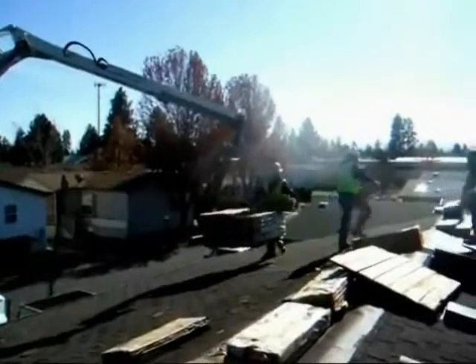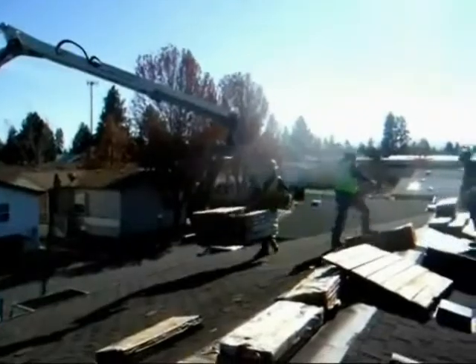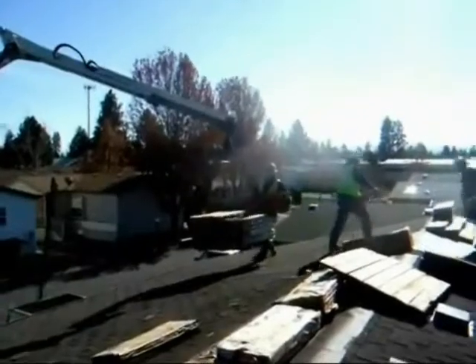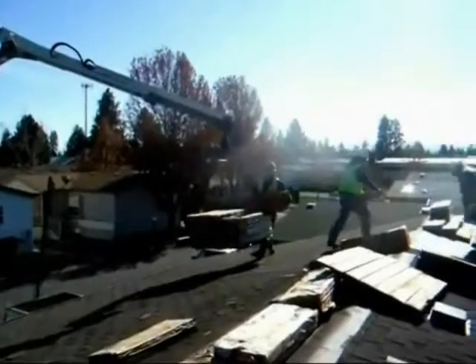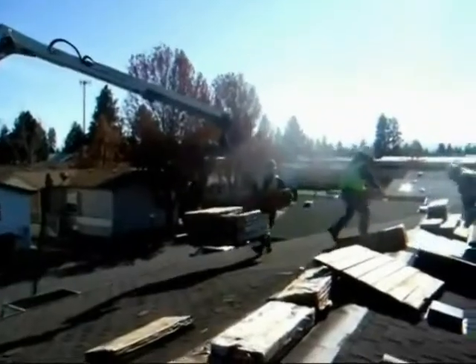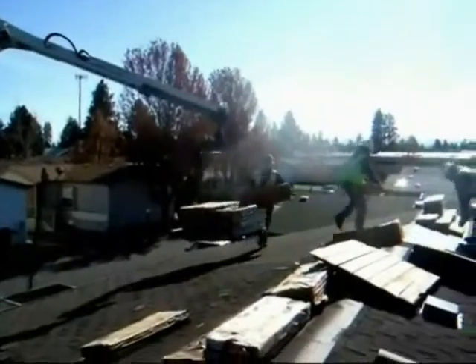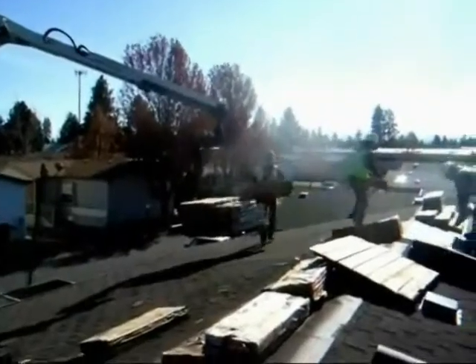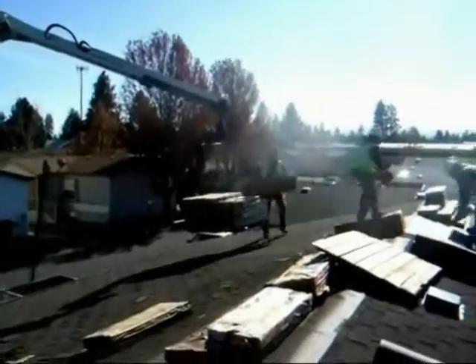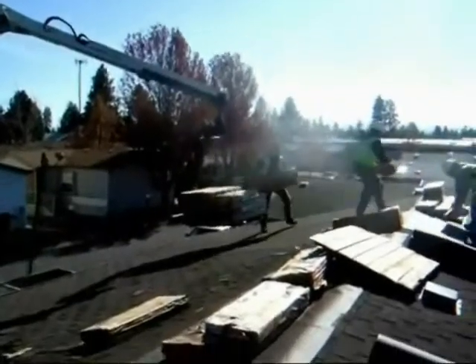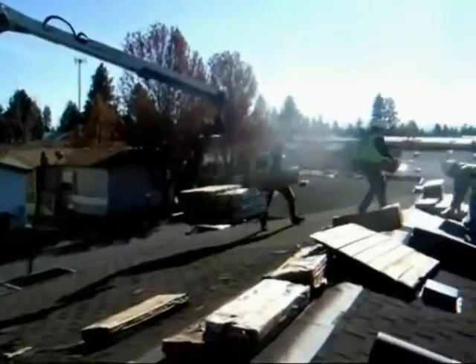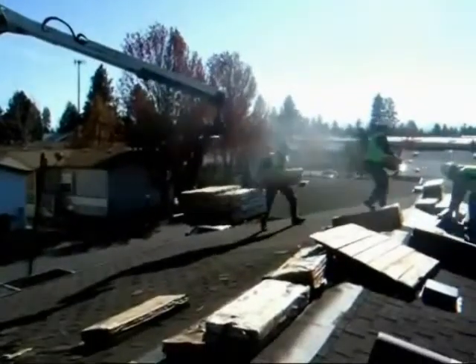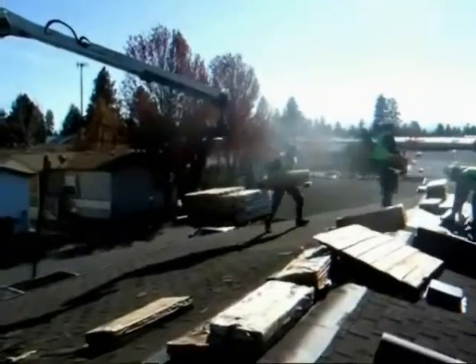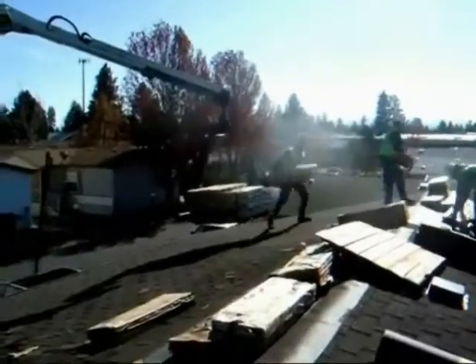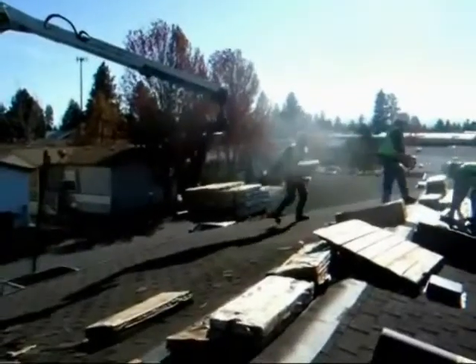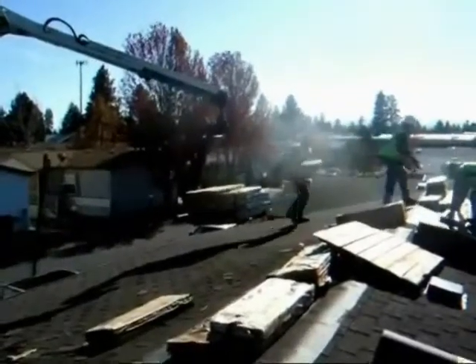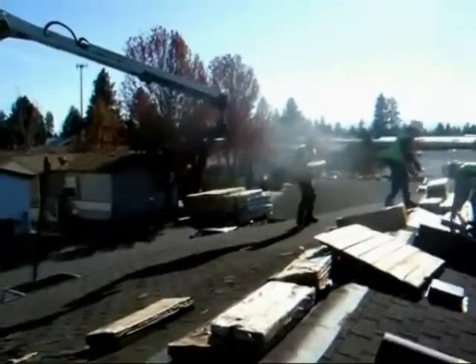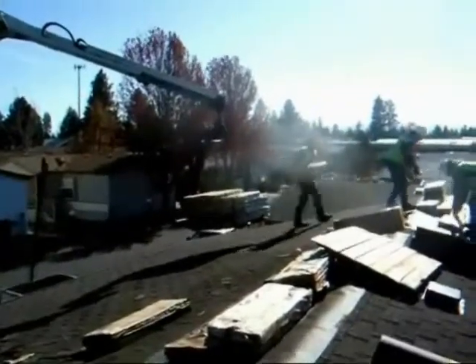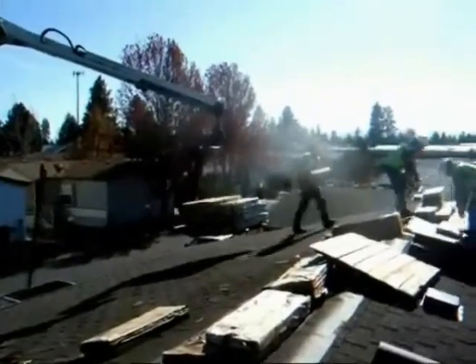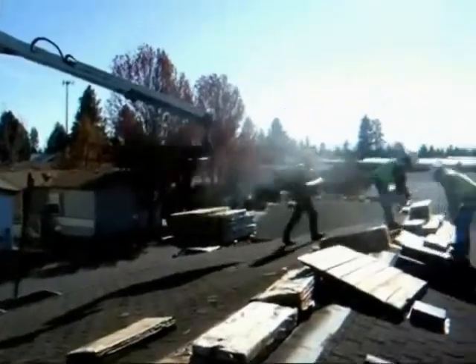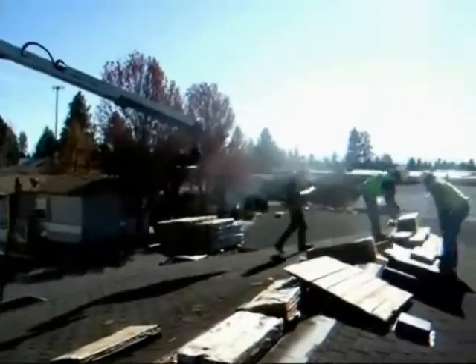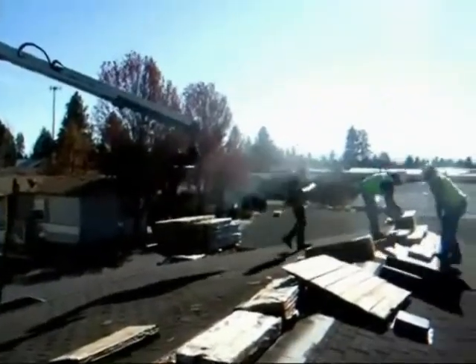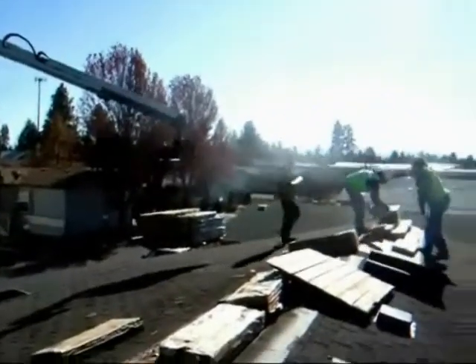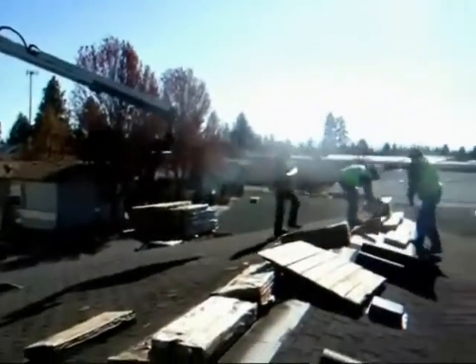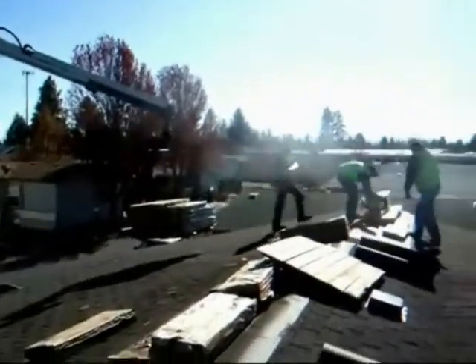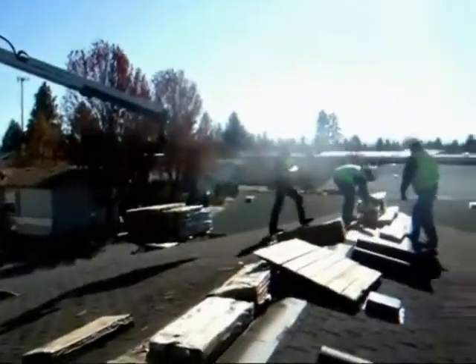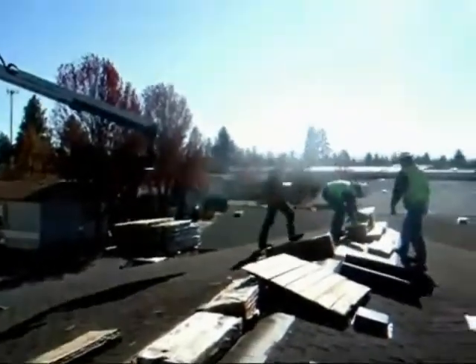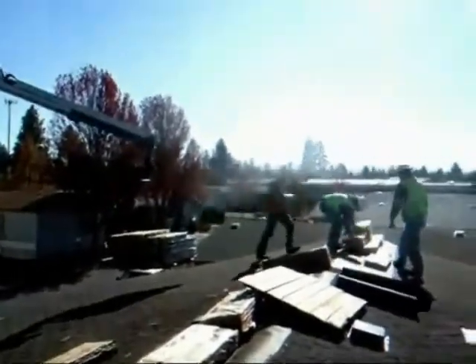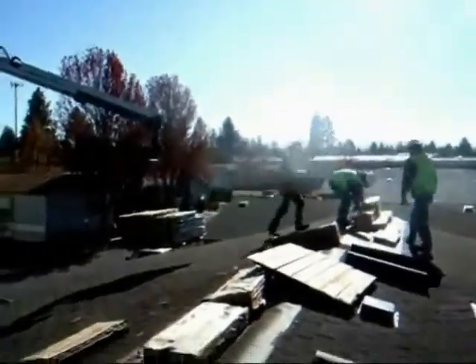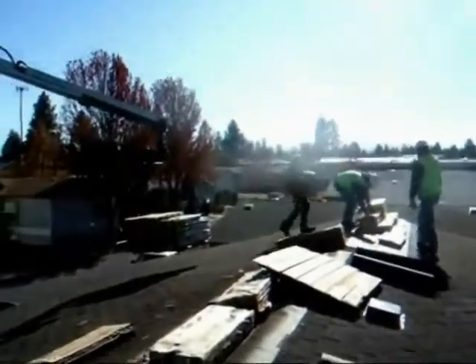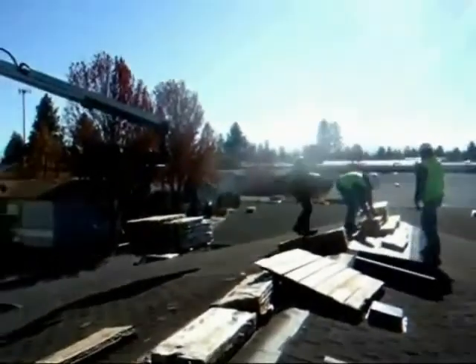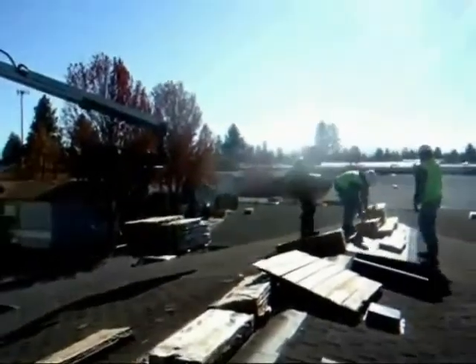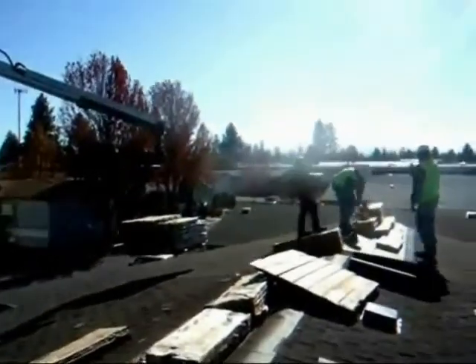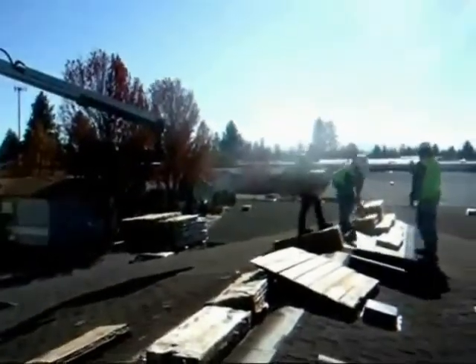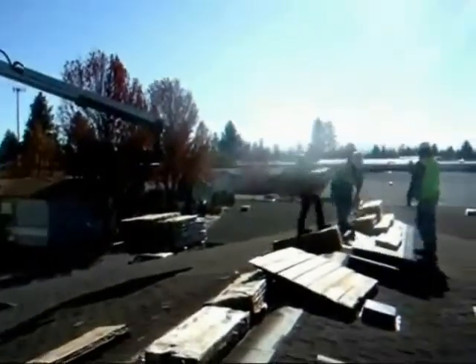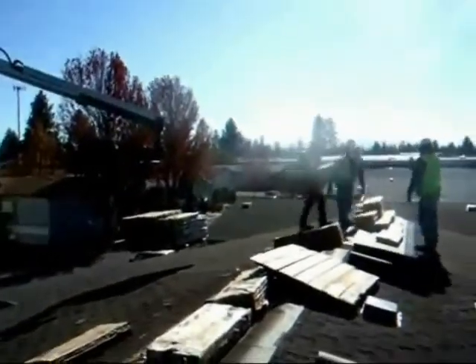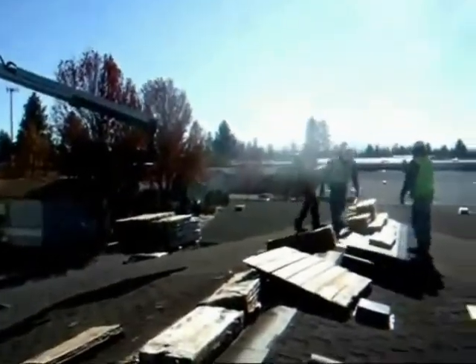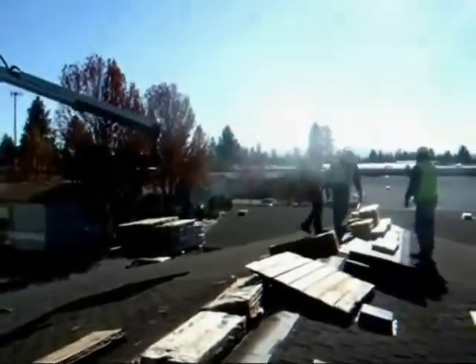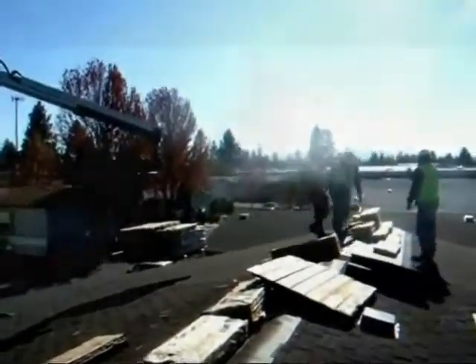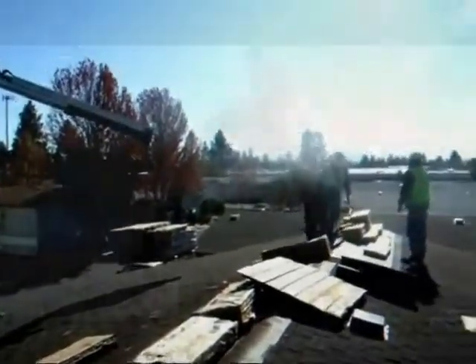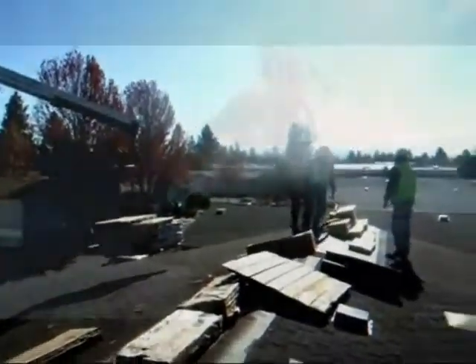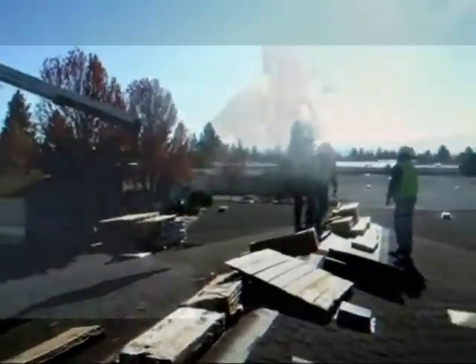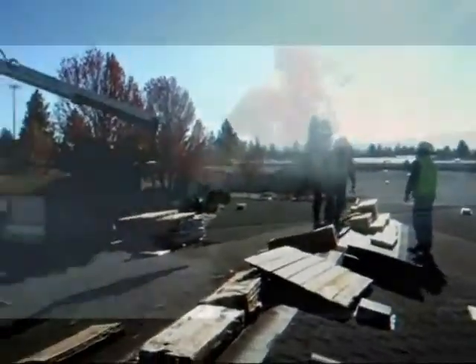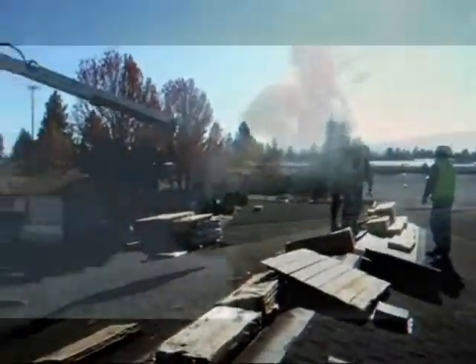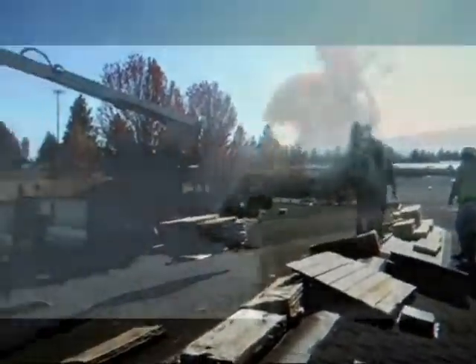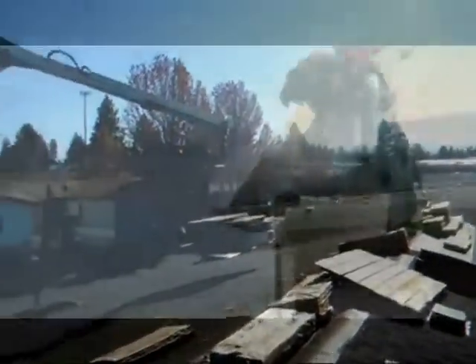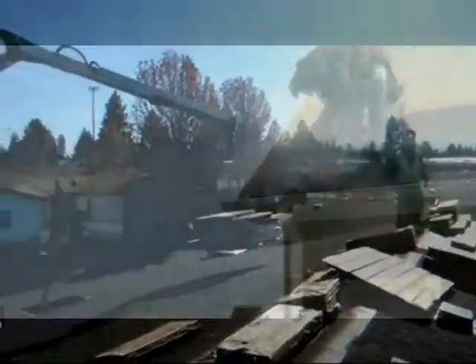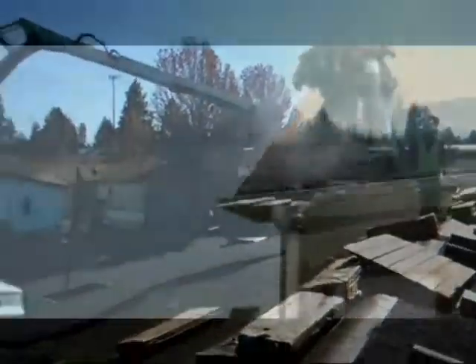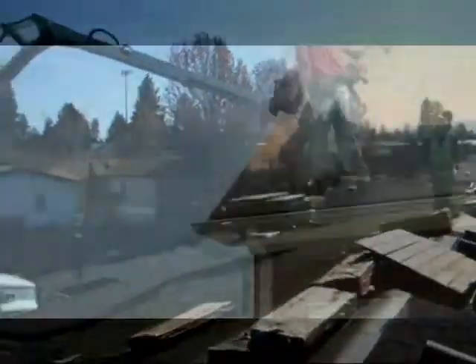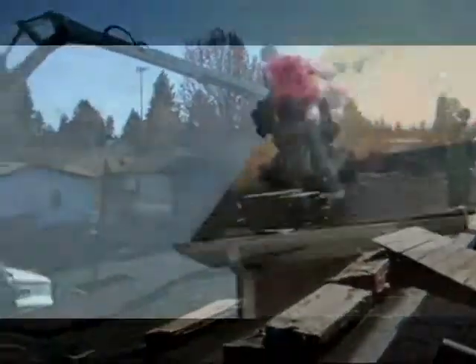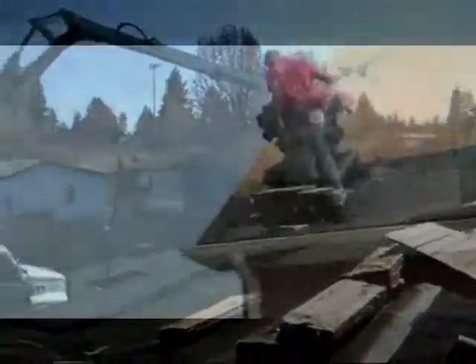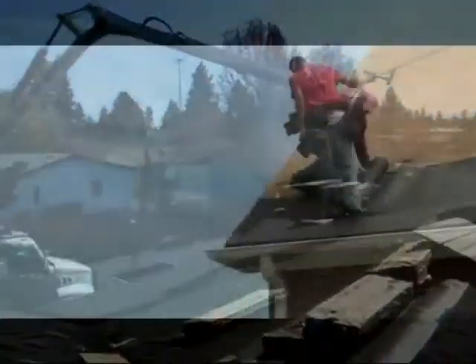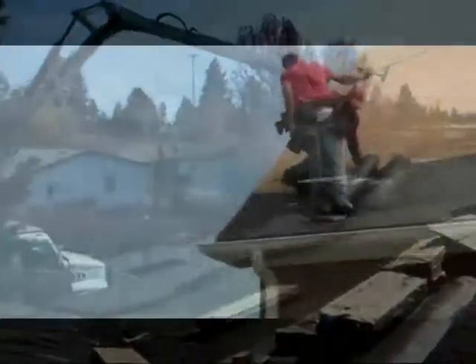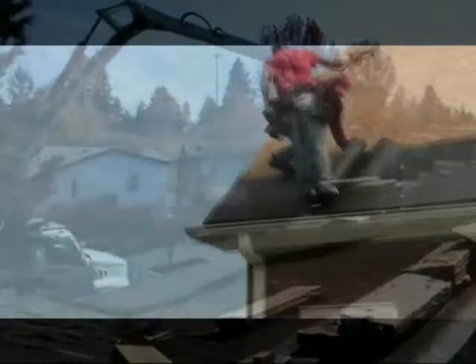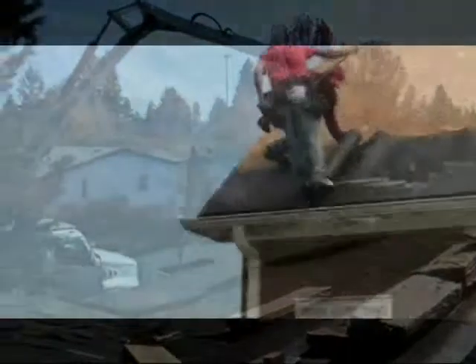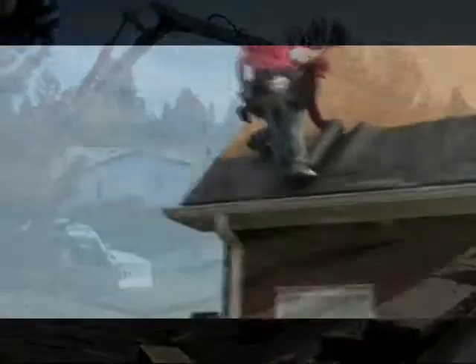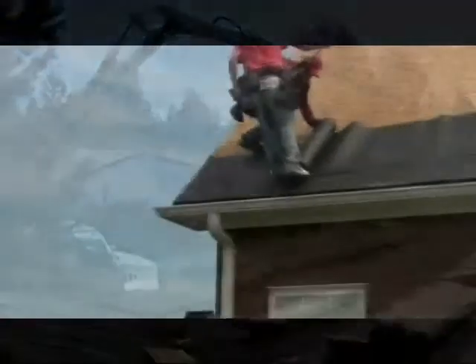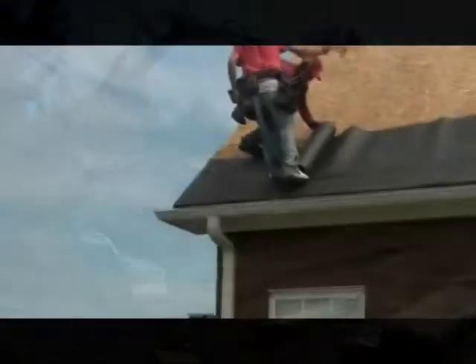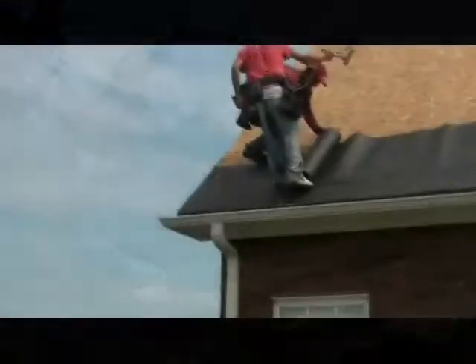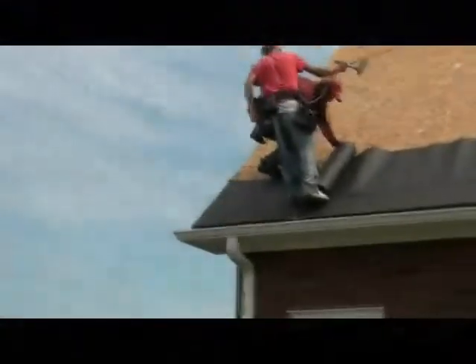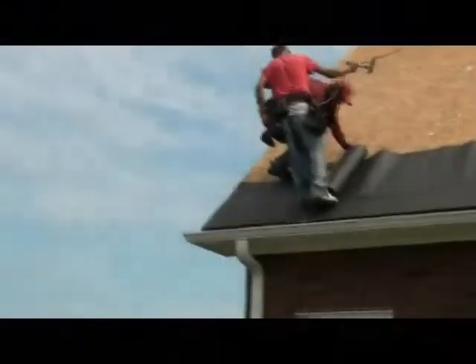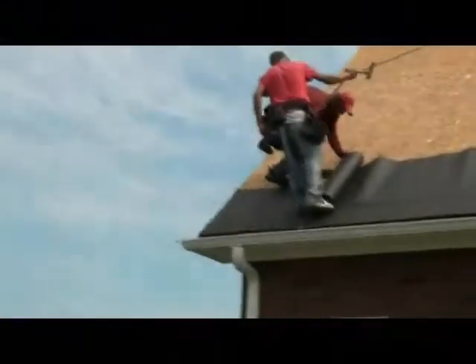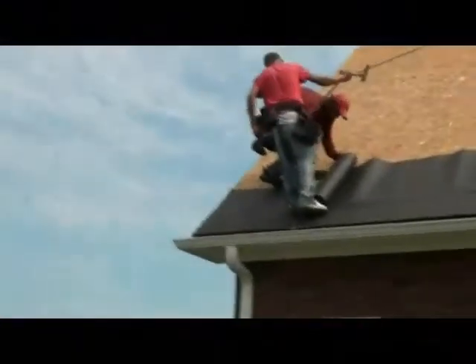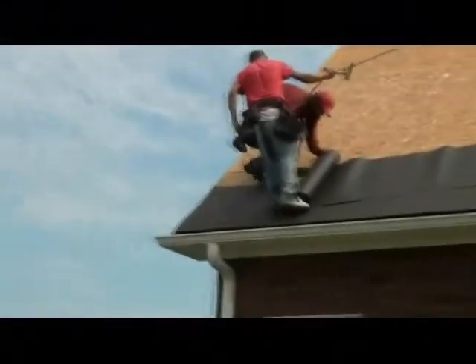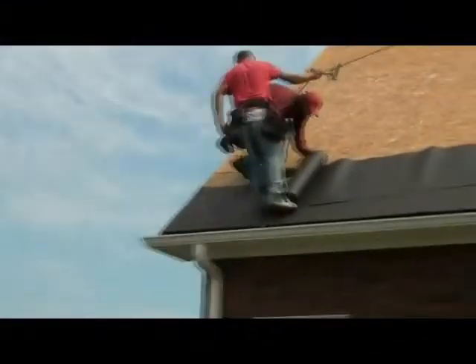Visit our website or call right now to schedule a free estimate. AquaShield Roofing – Knowledge and Integrity.